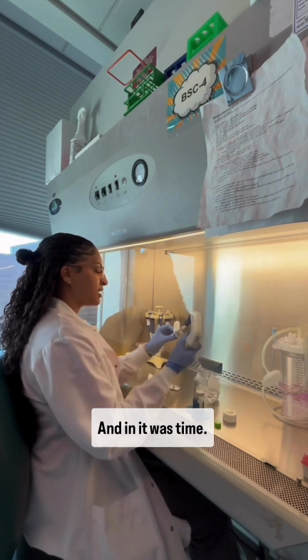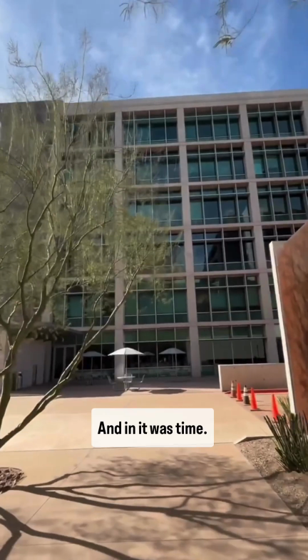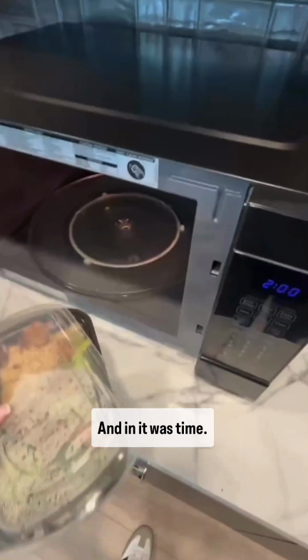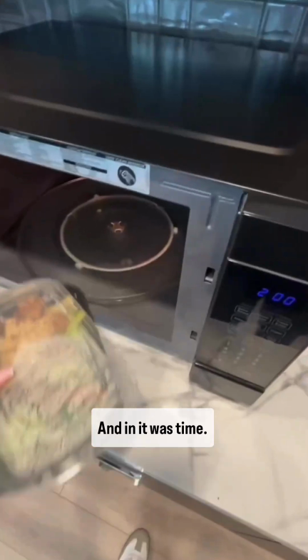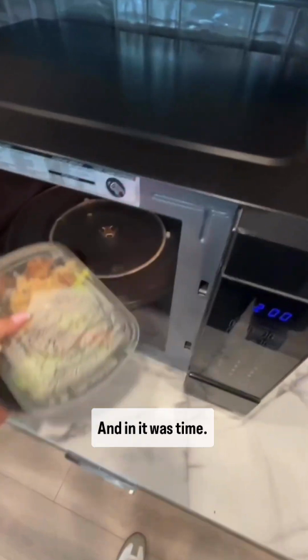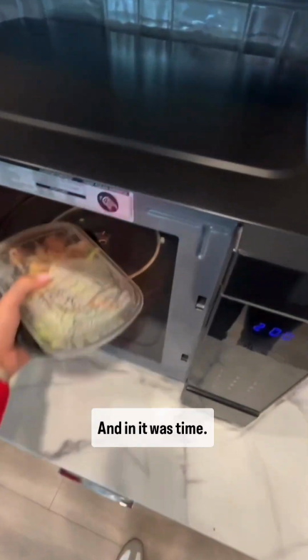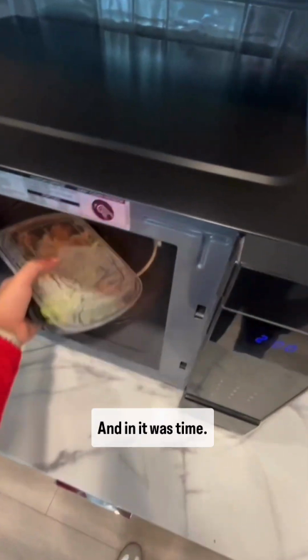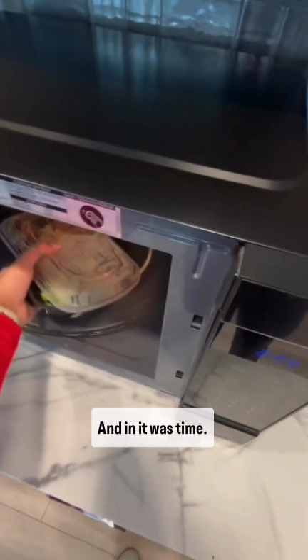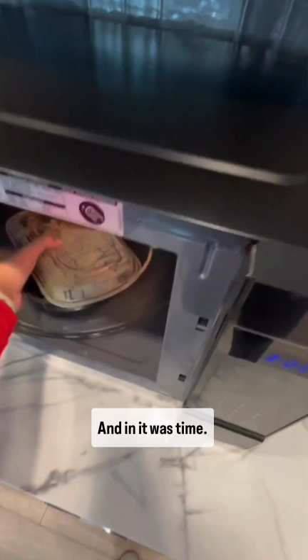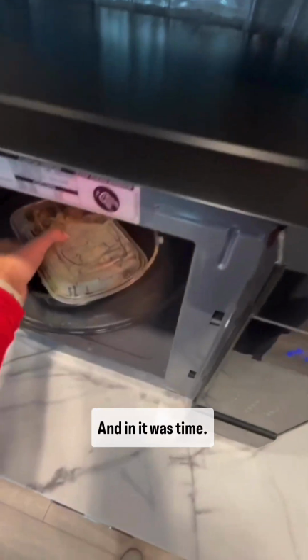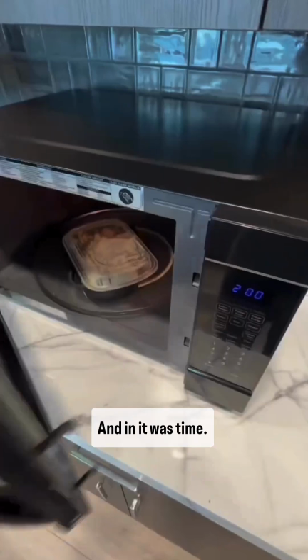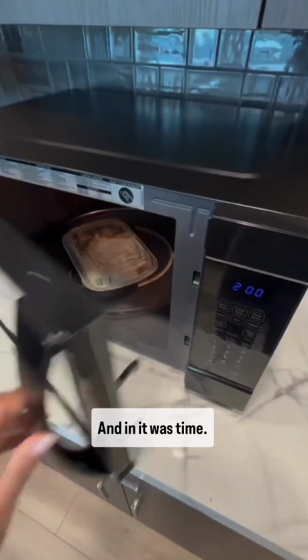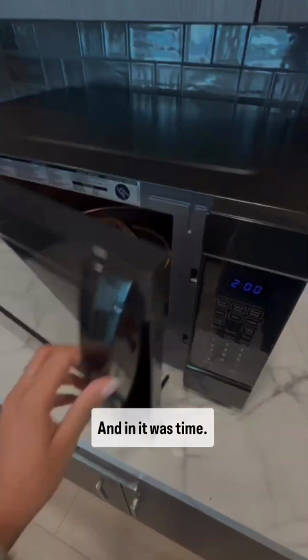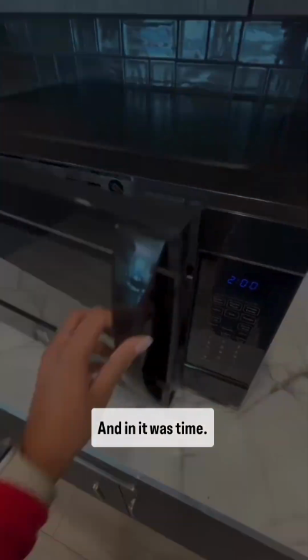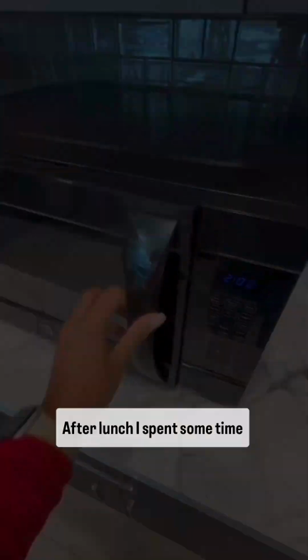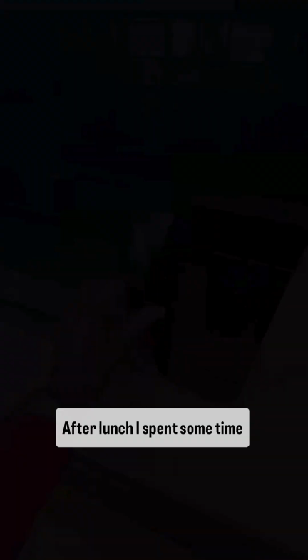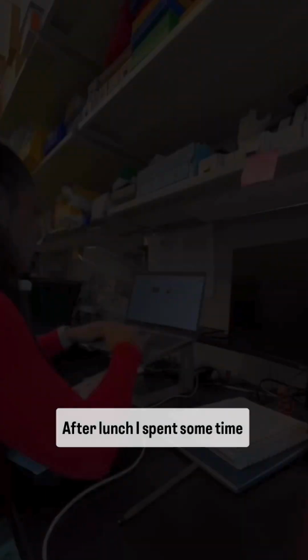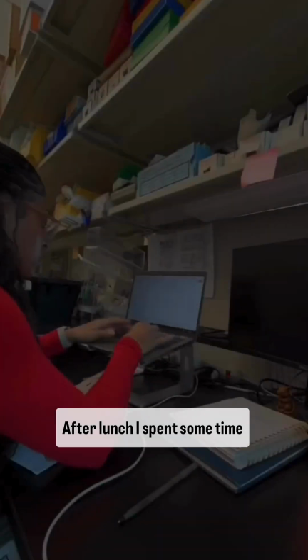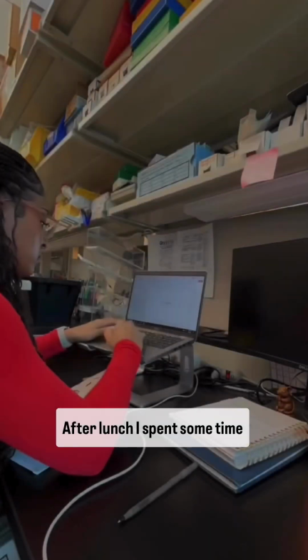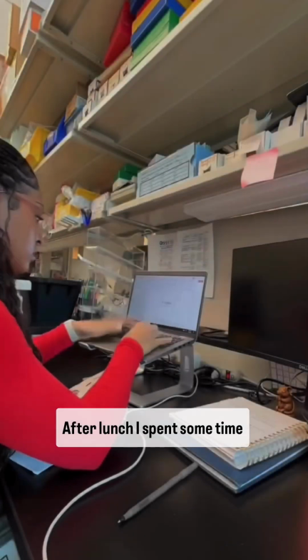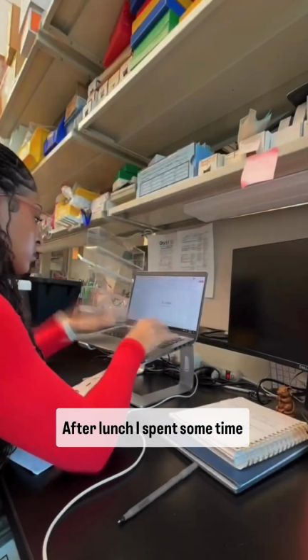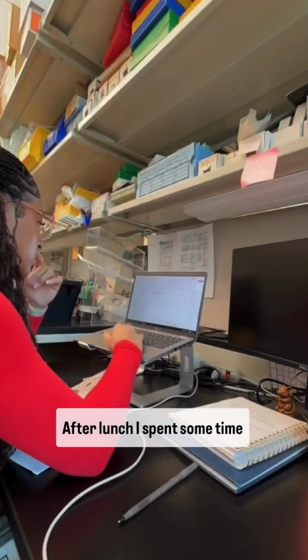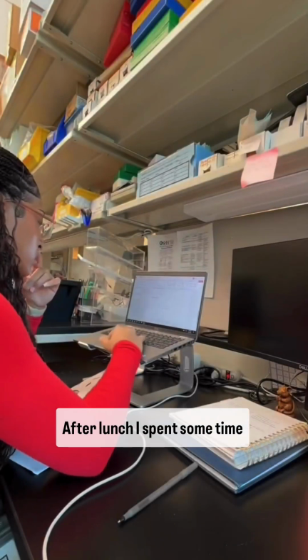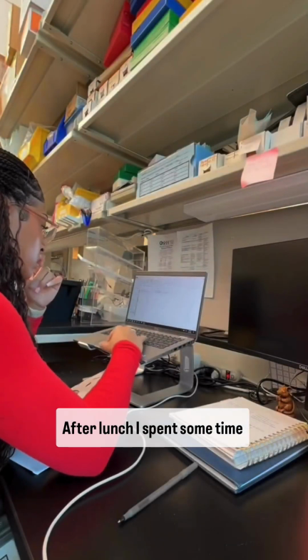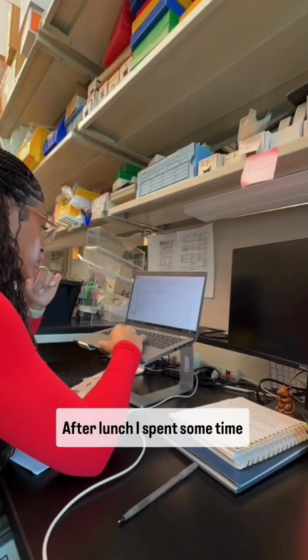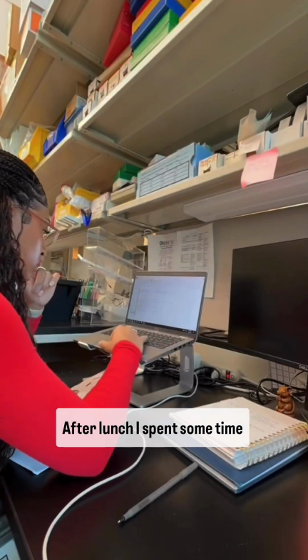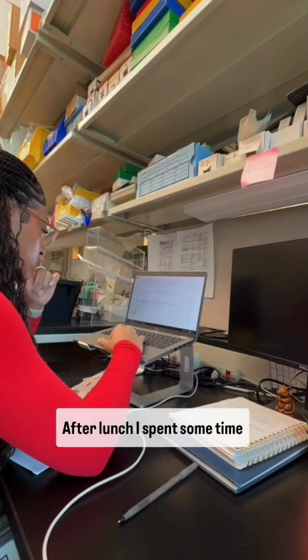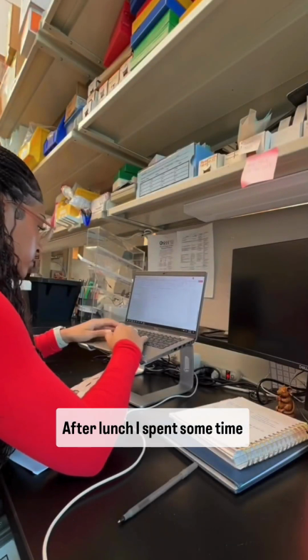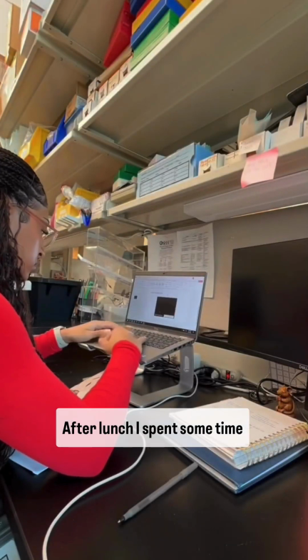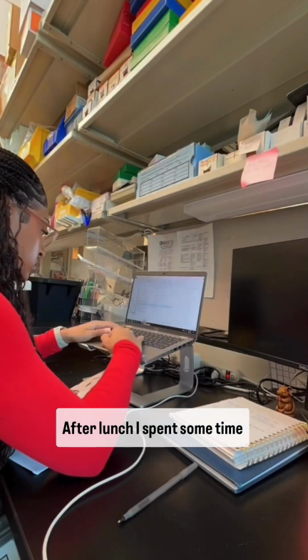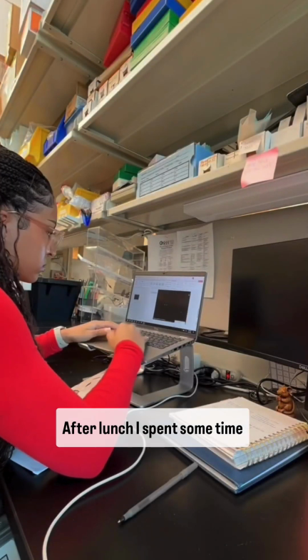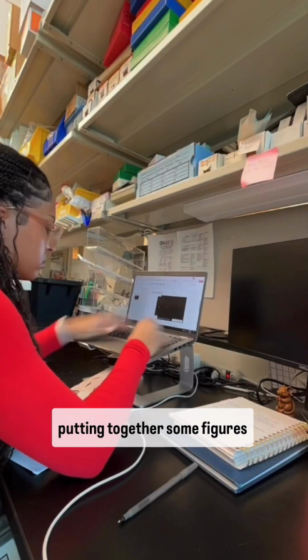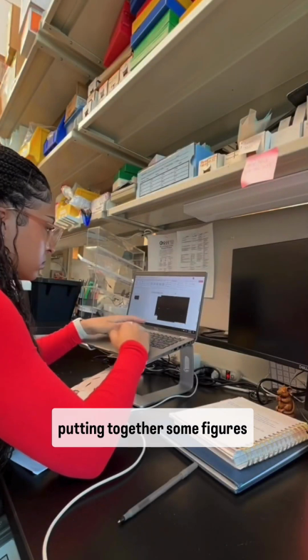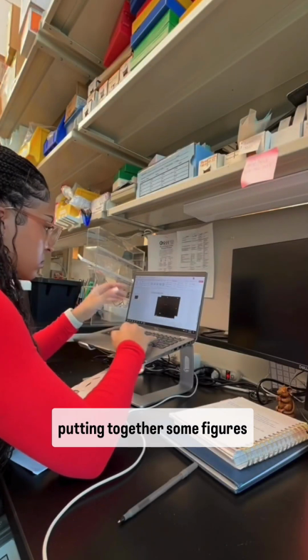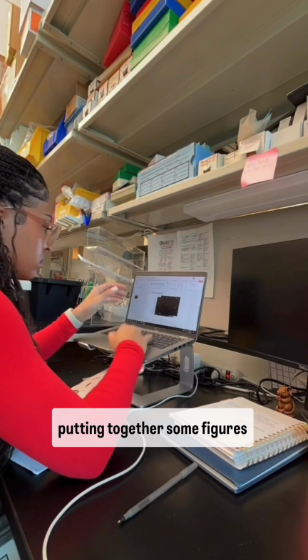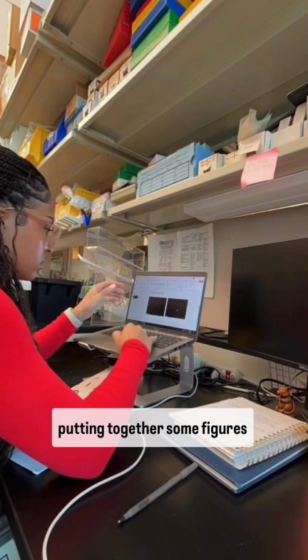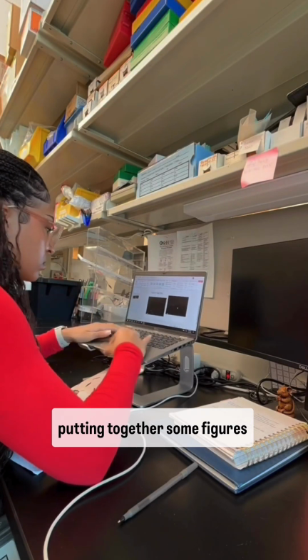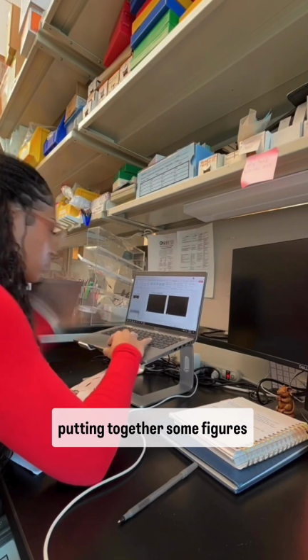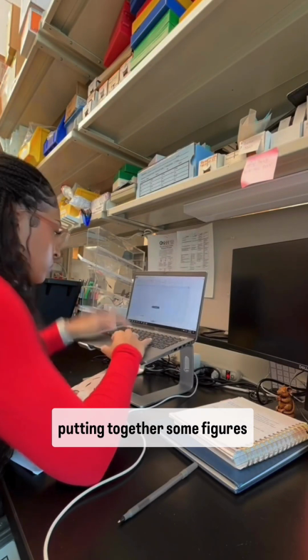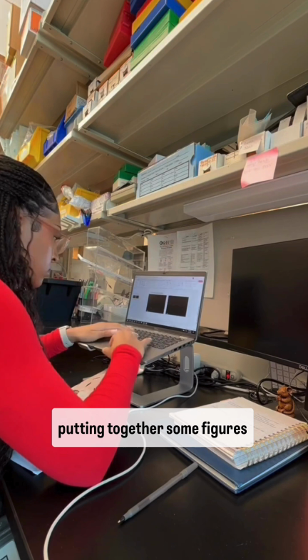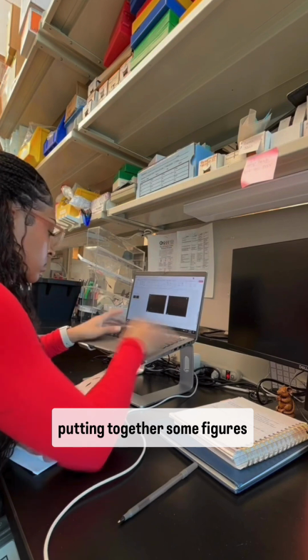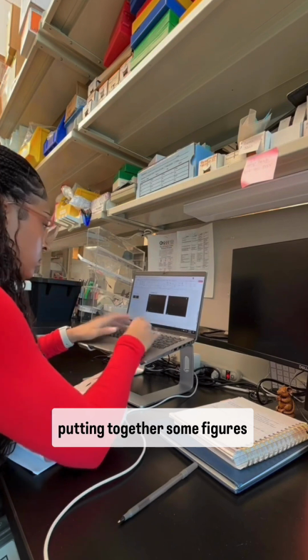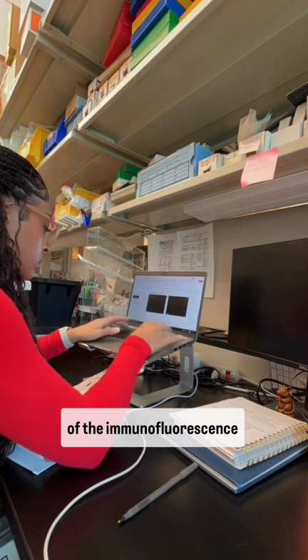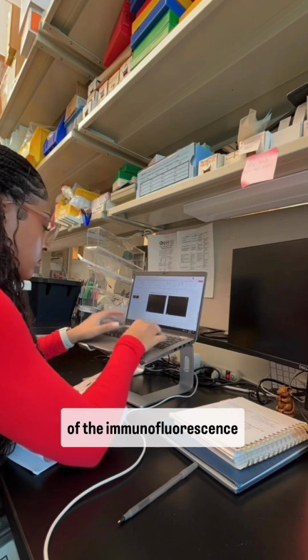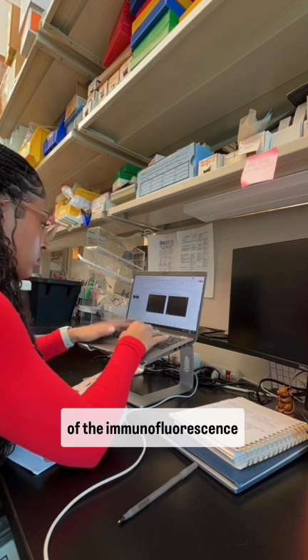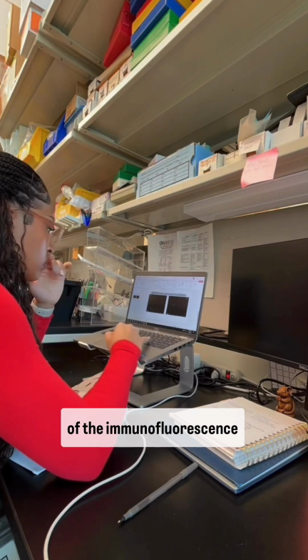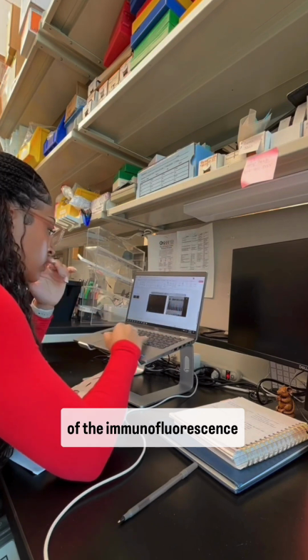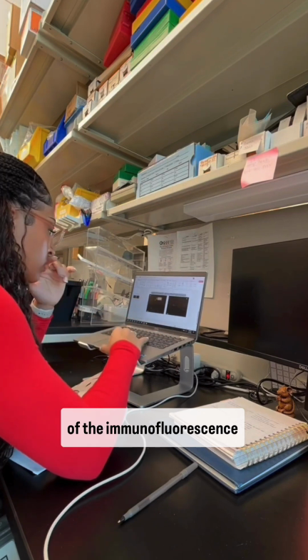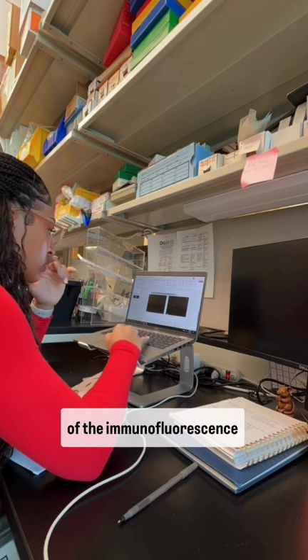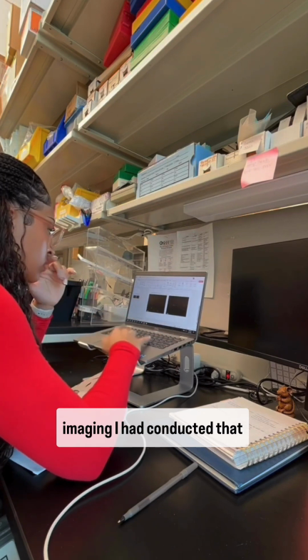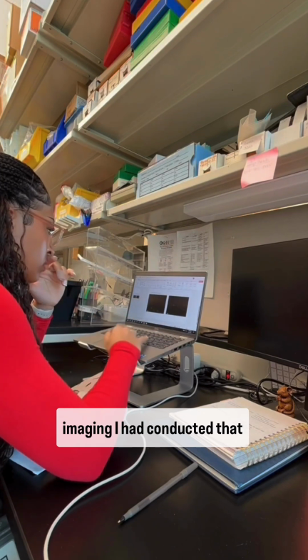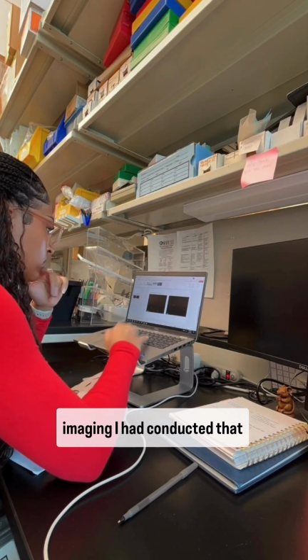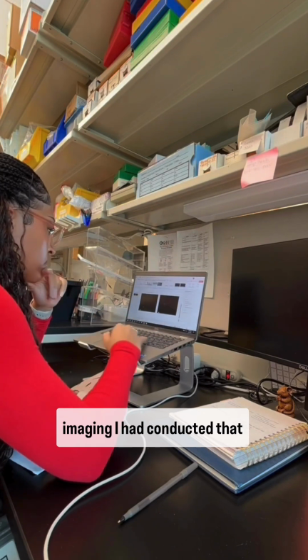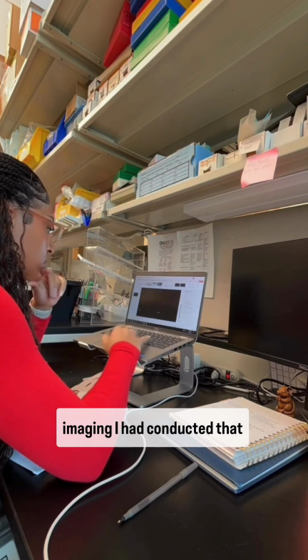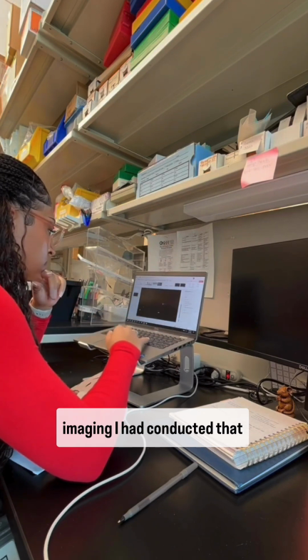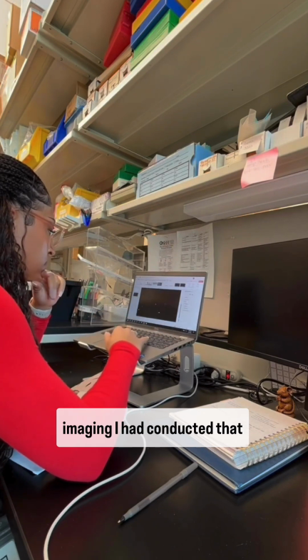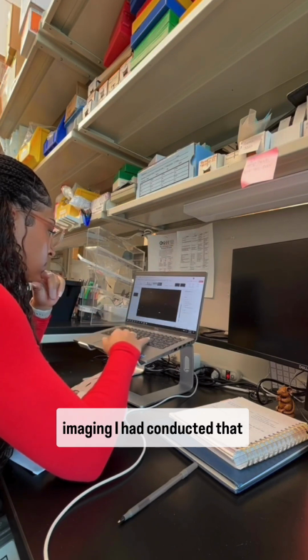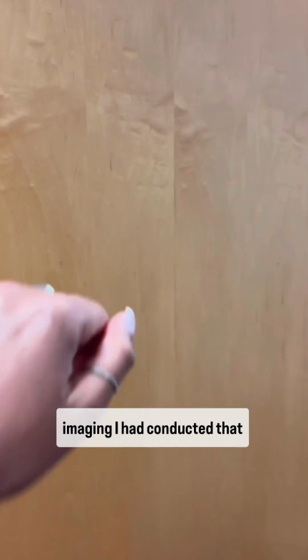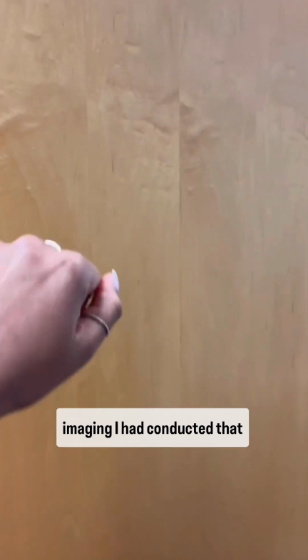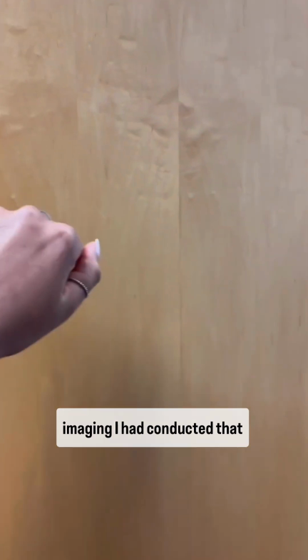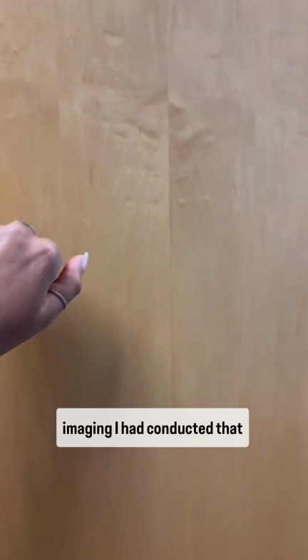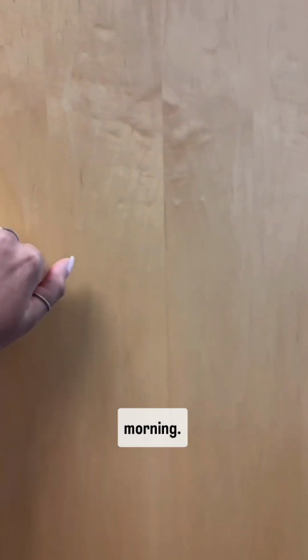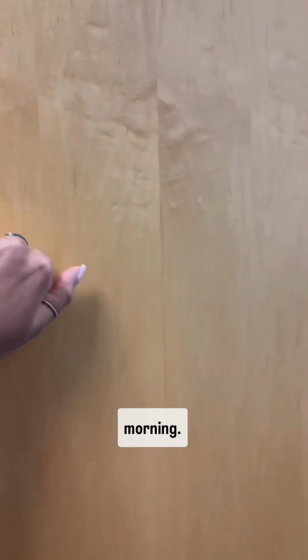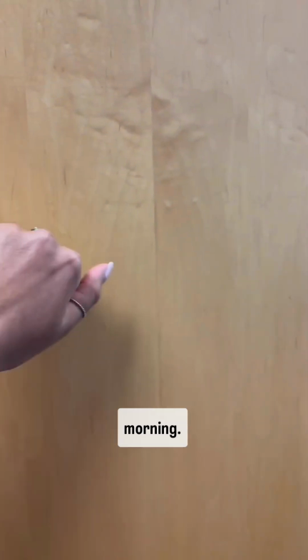And it was lunchtime. After lunch, I spent some time putting together some figures of the immunofluorescence imaging I had conducted that morning.